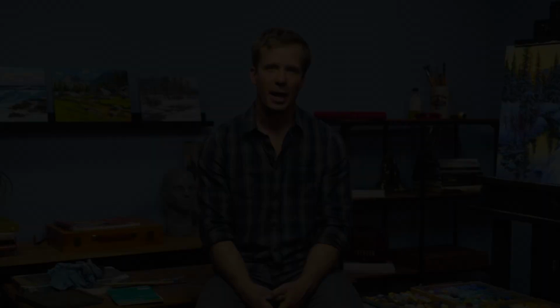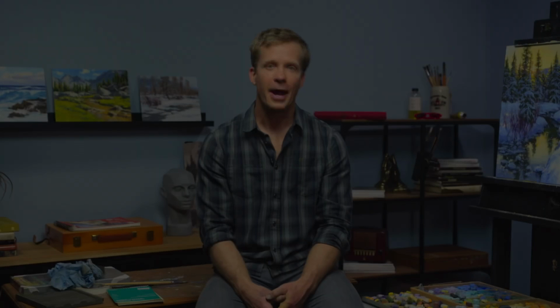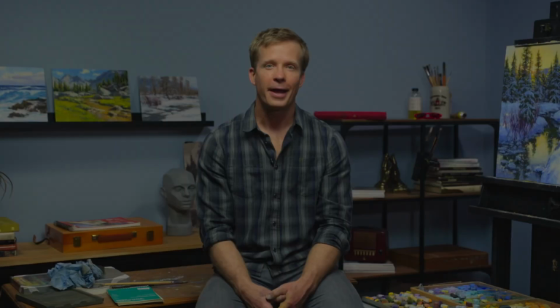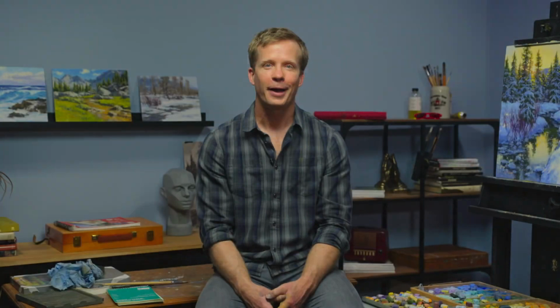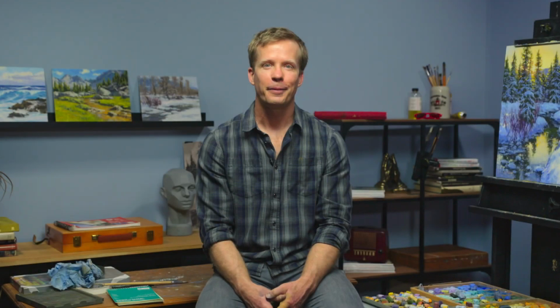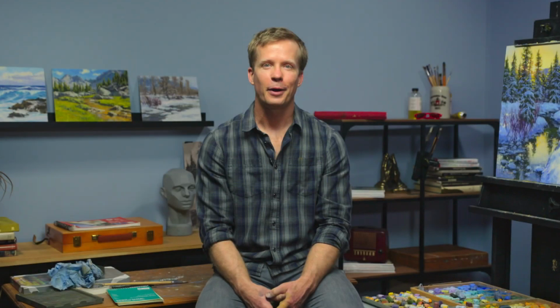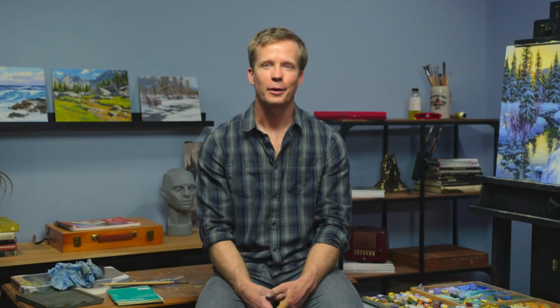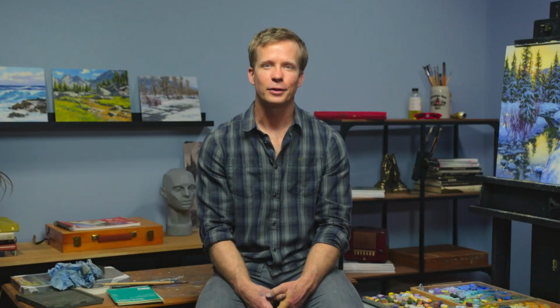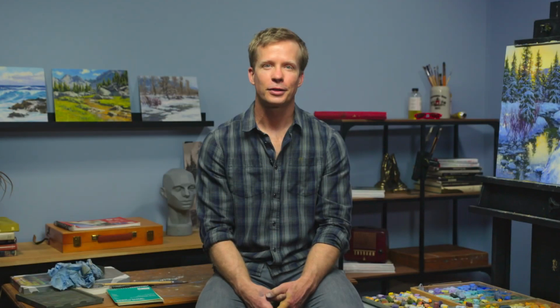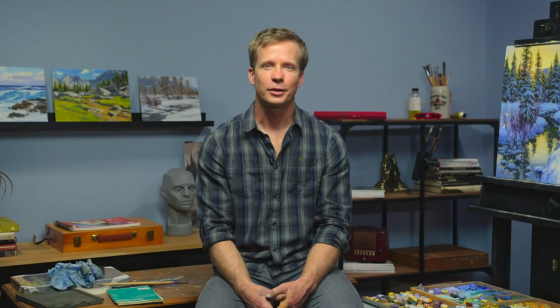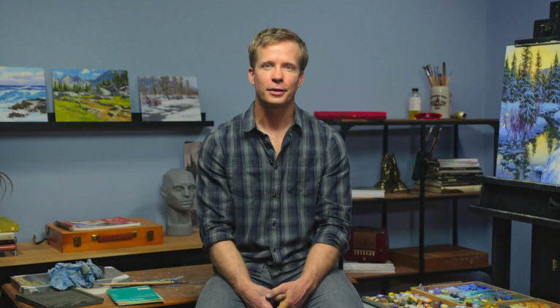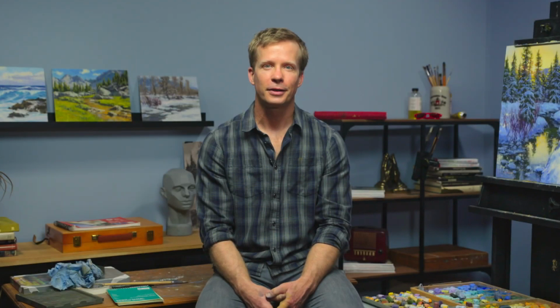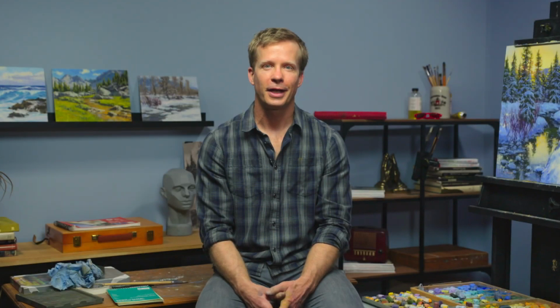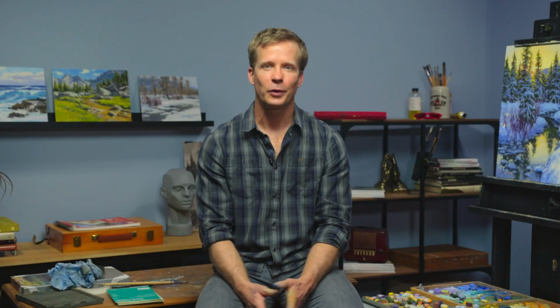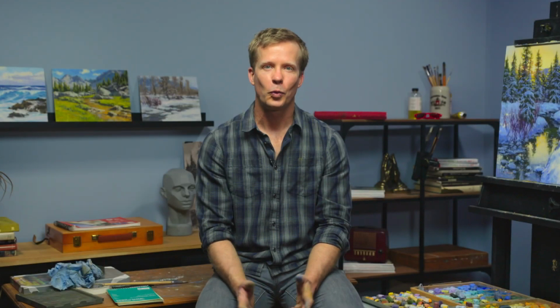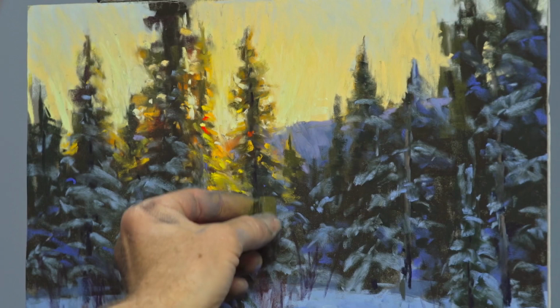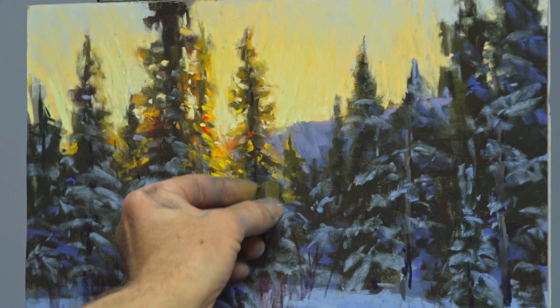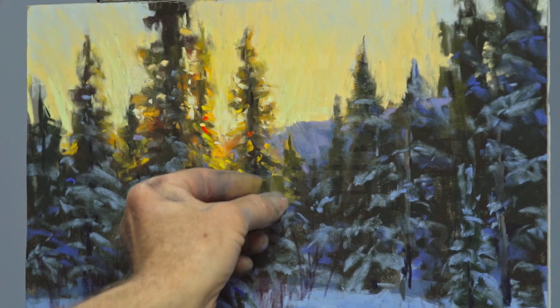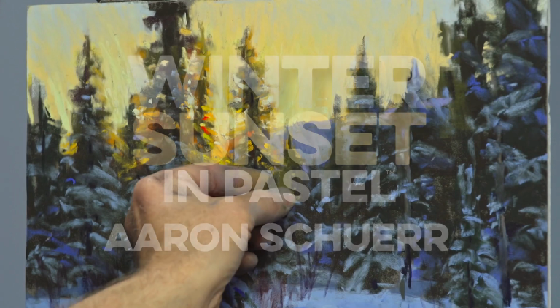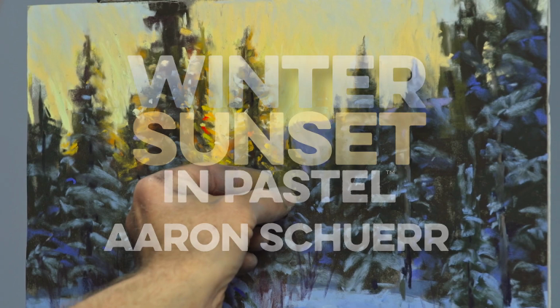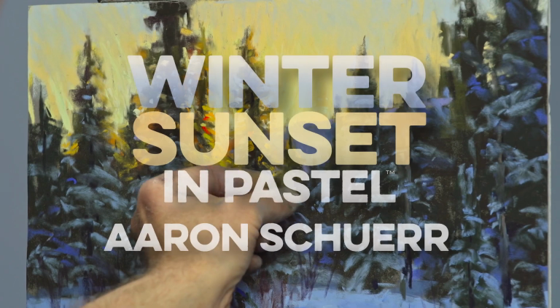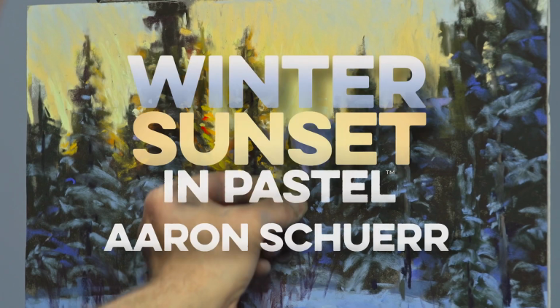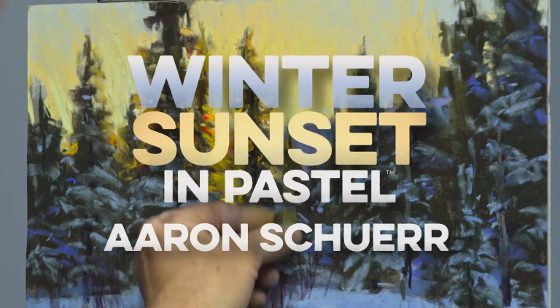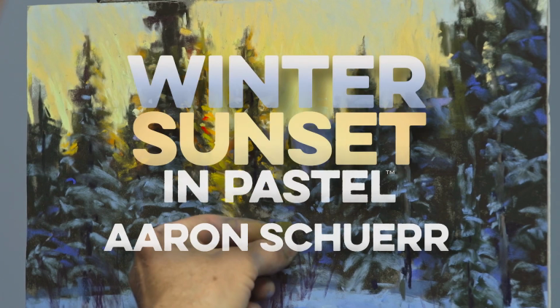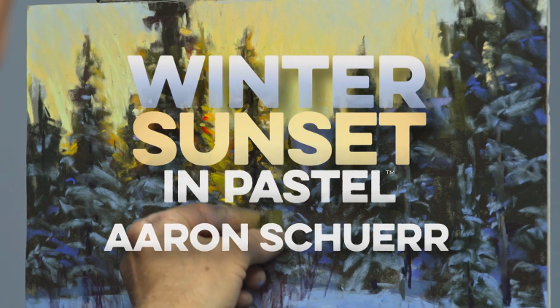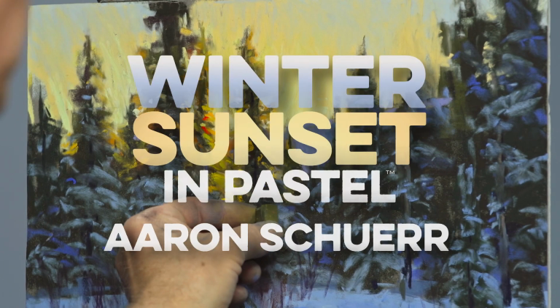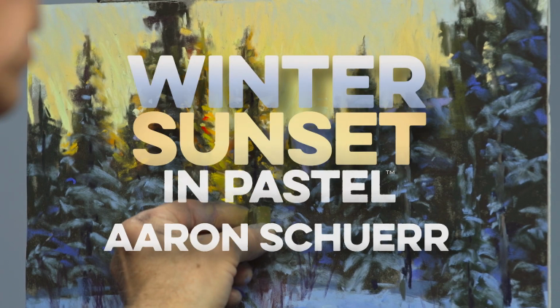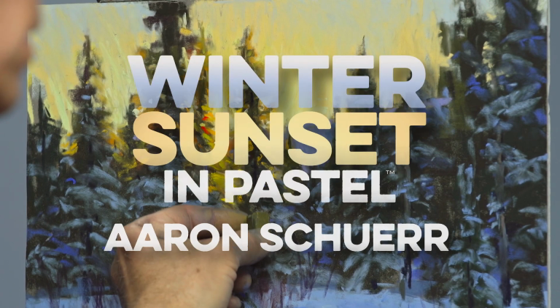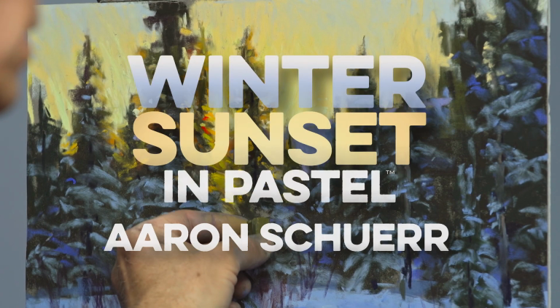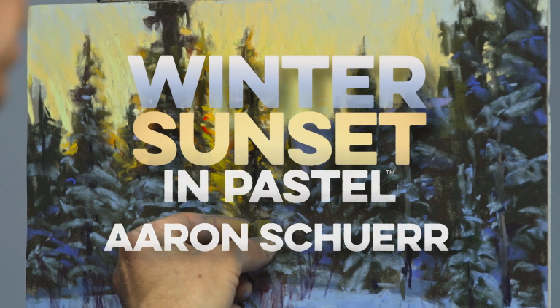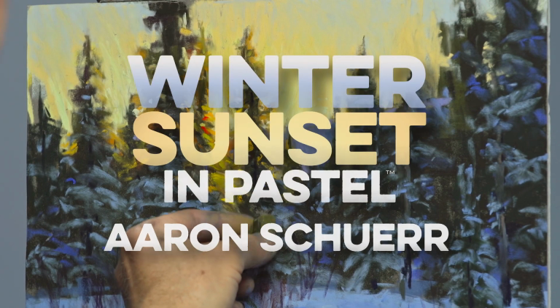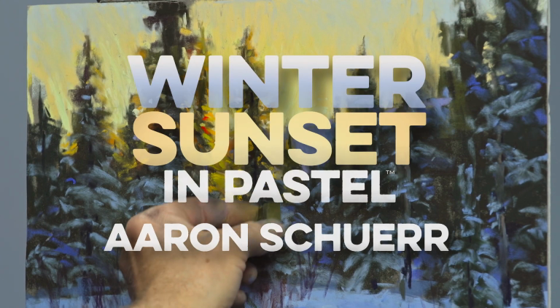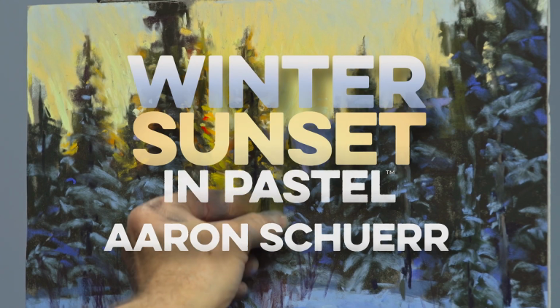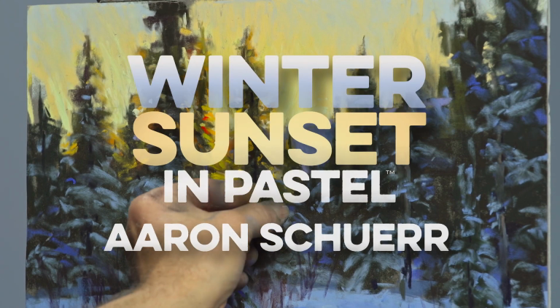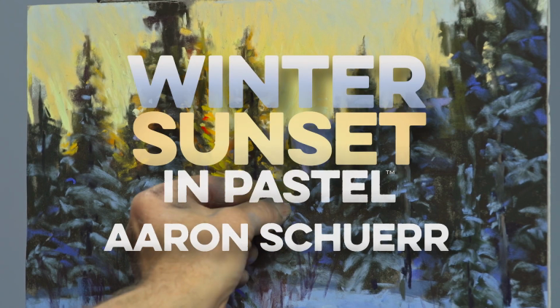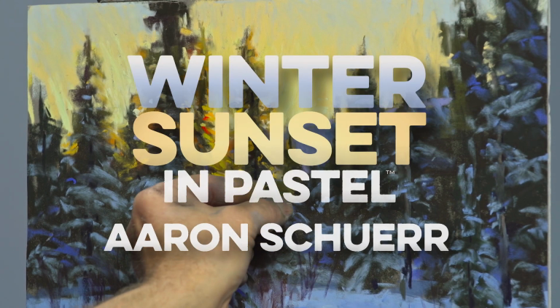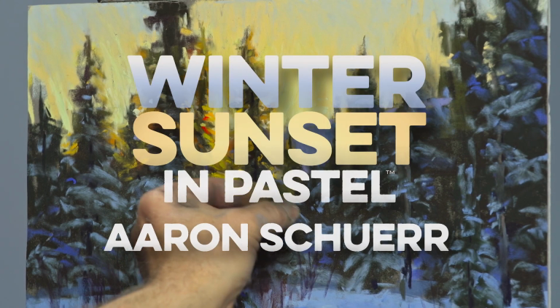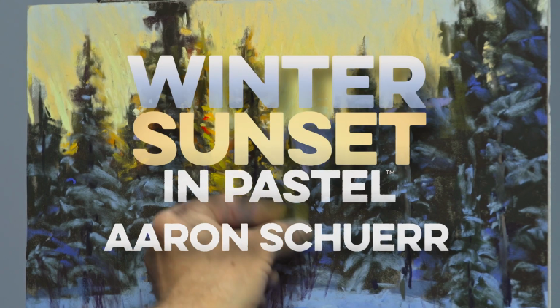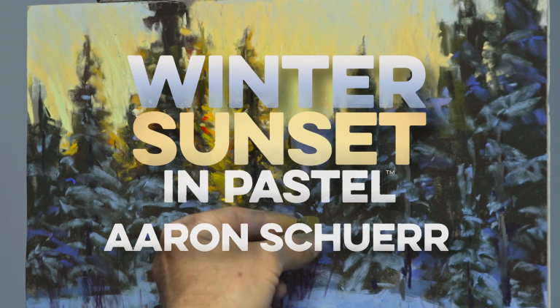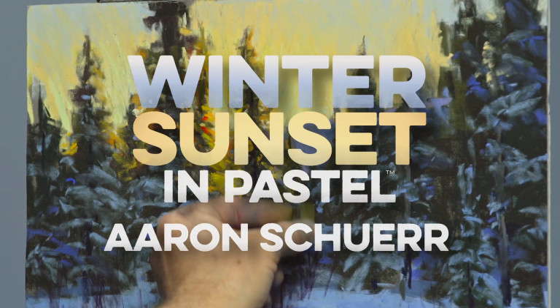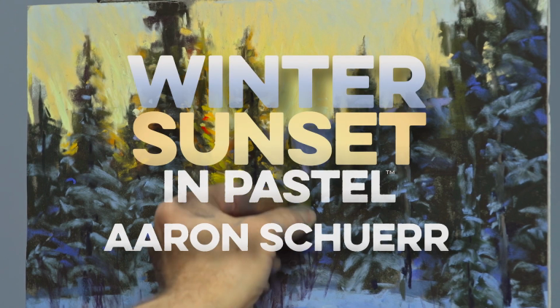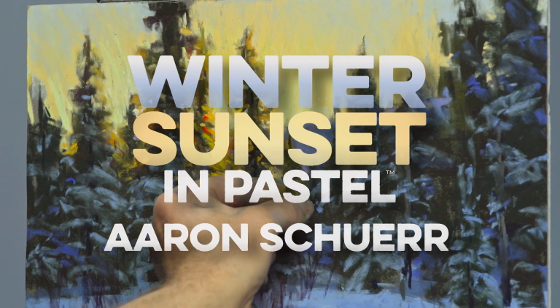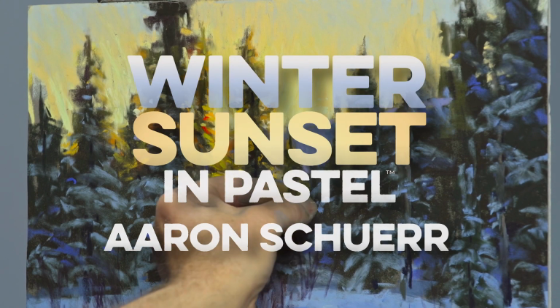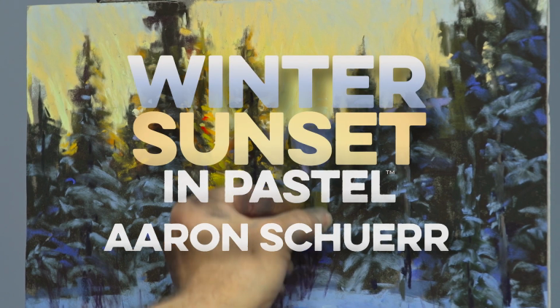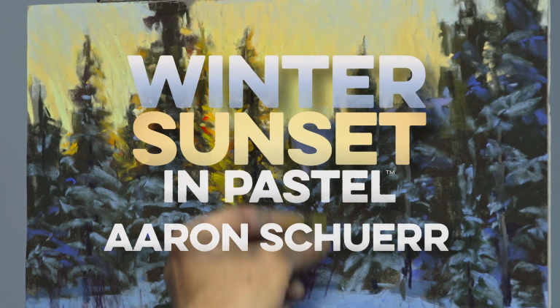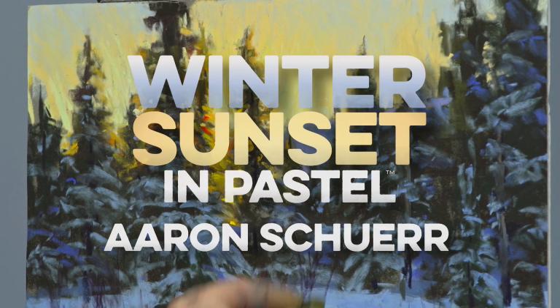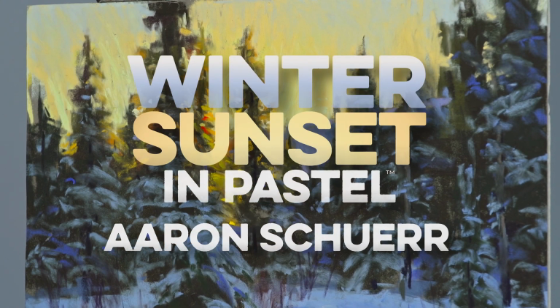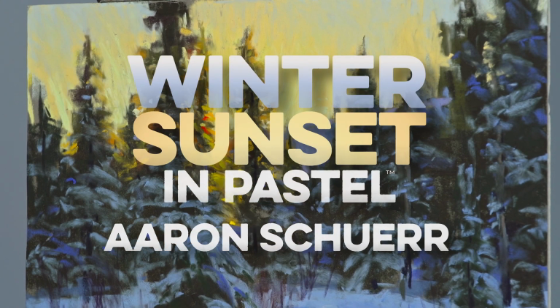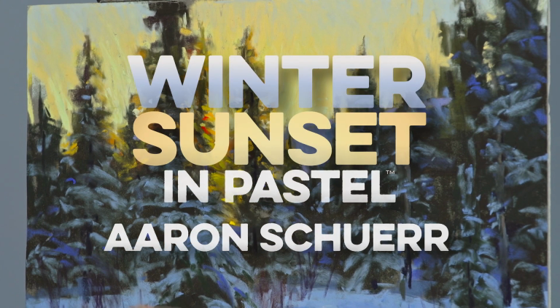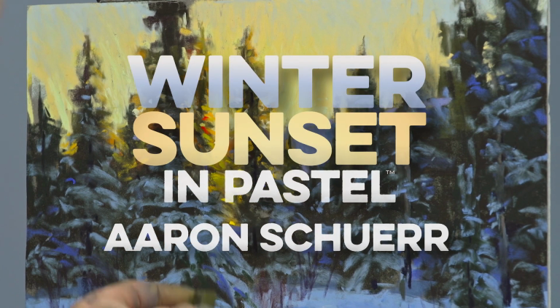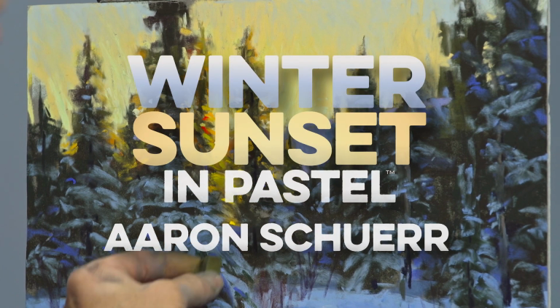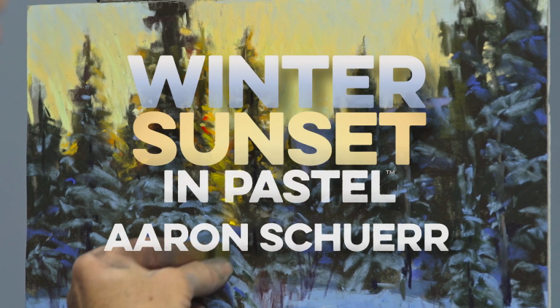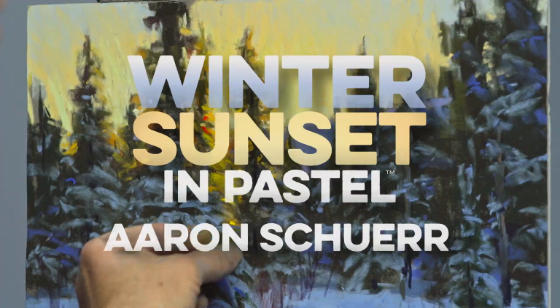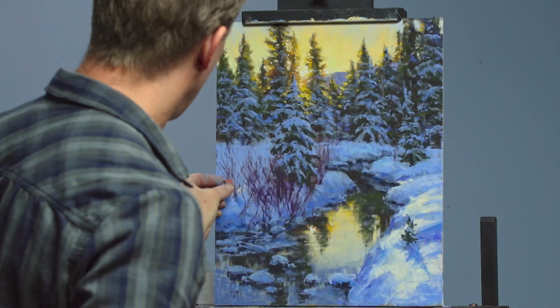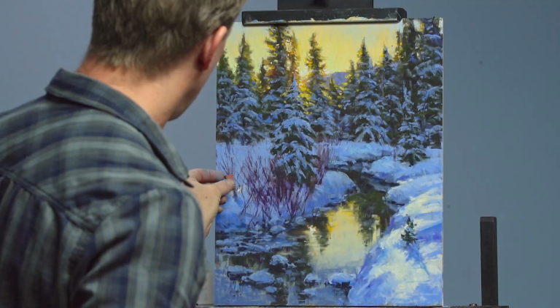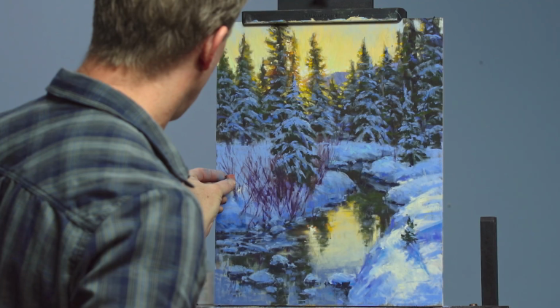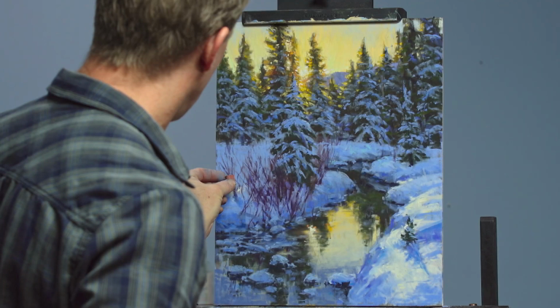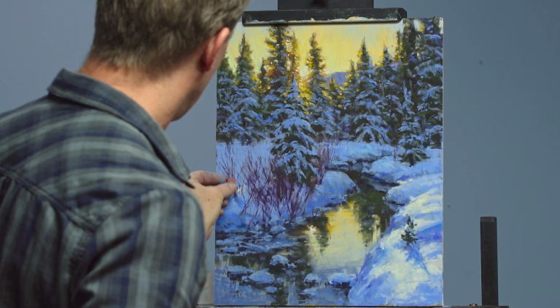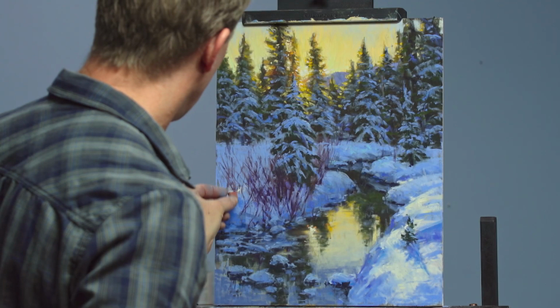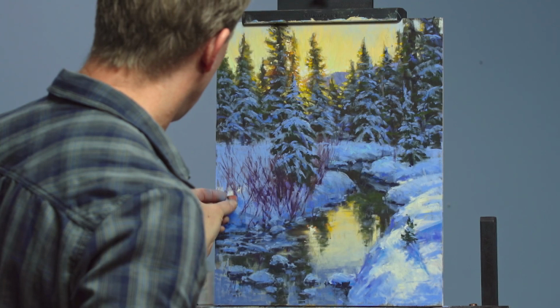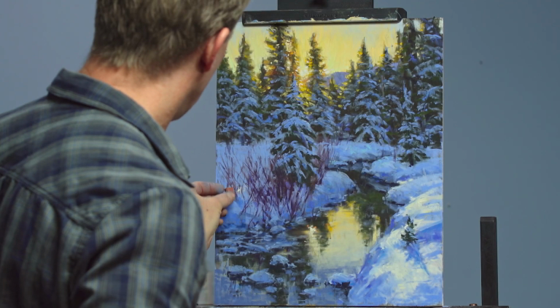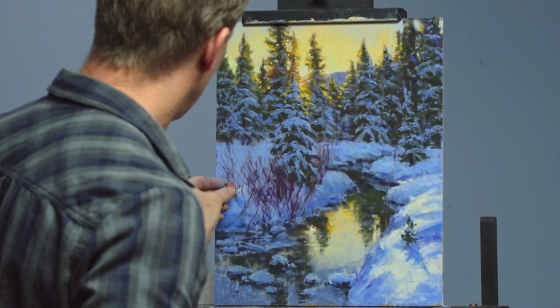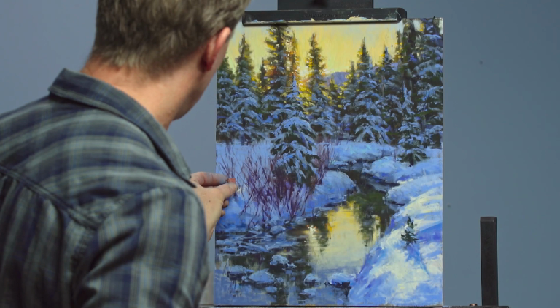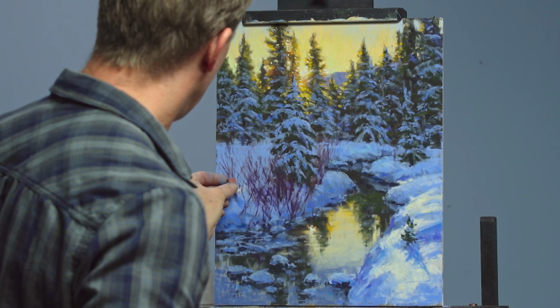Hi, I'm Aaron Schur and welcome to my workshop. In this workshop we will be exploring the winter landscape.